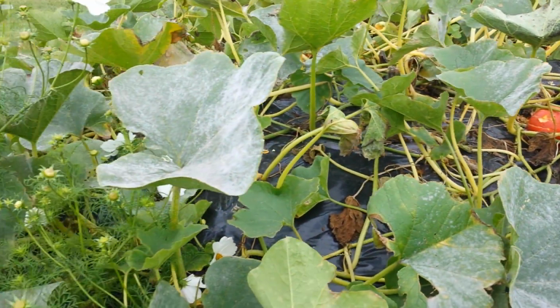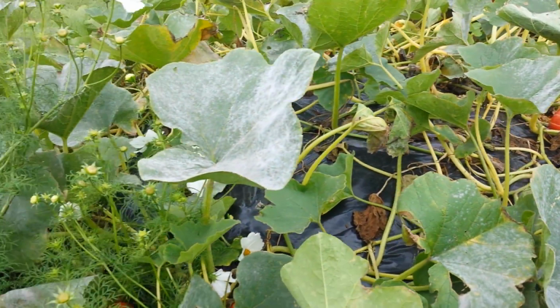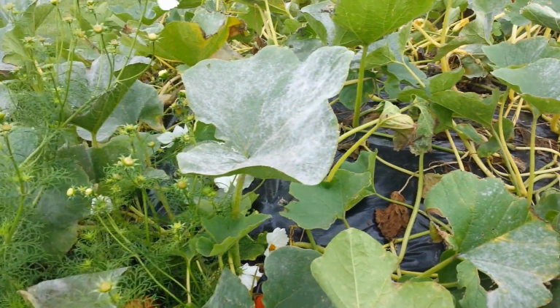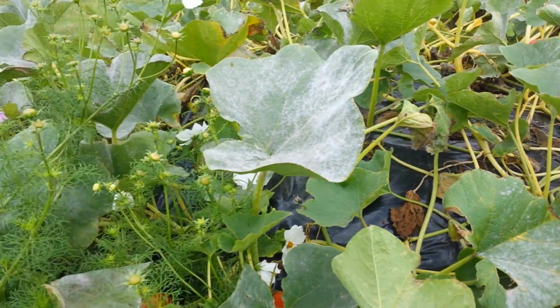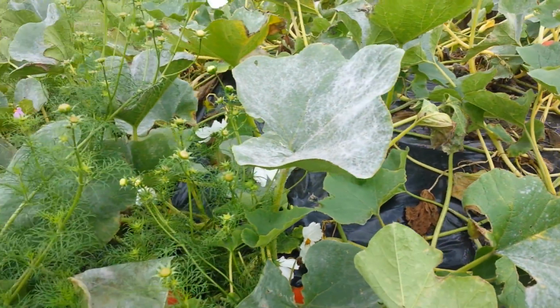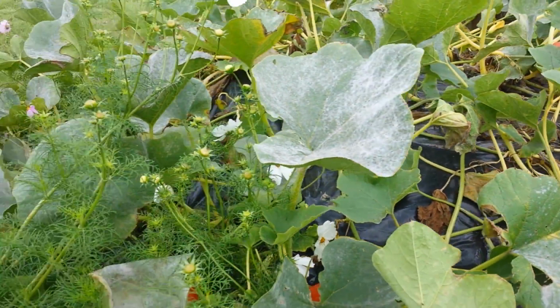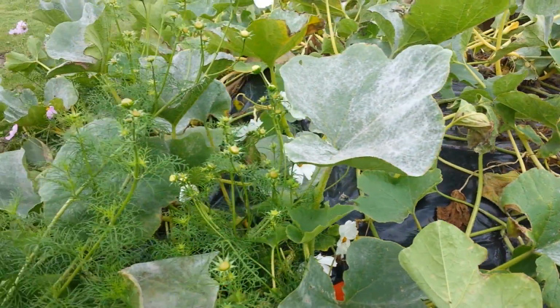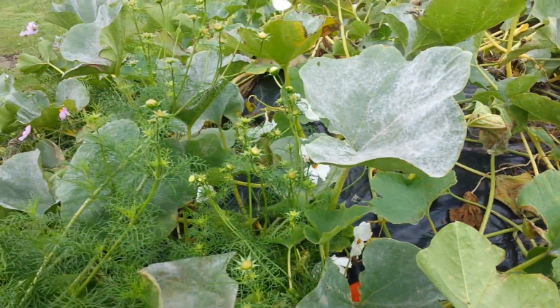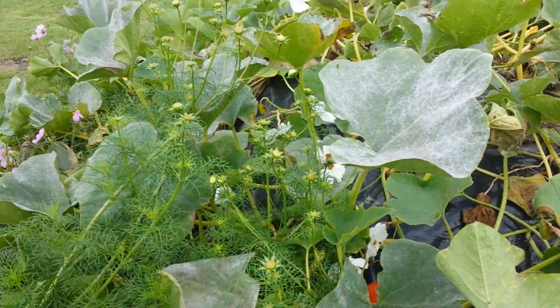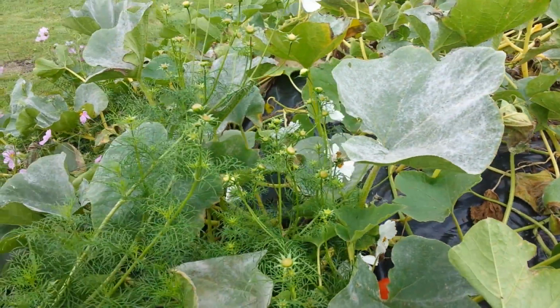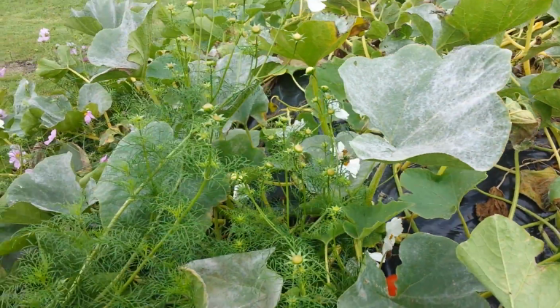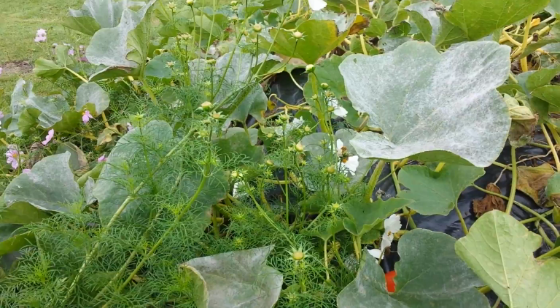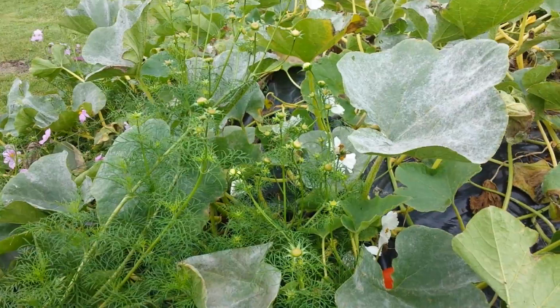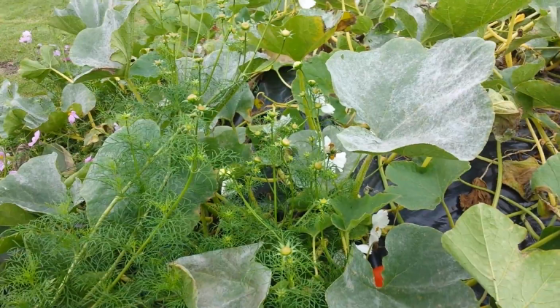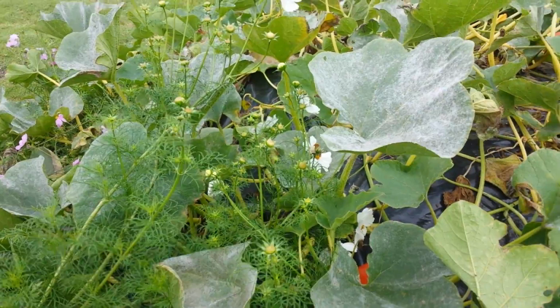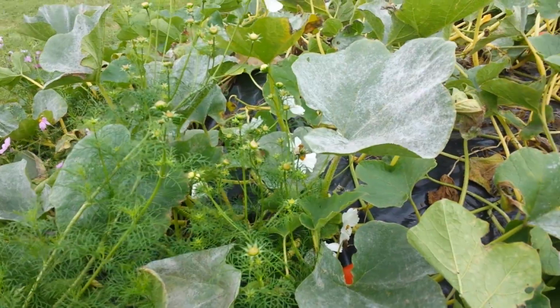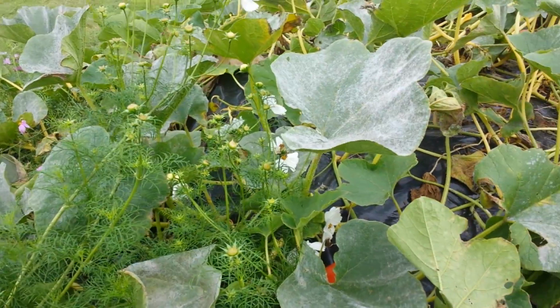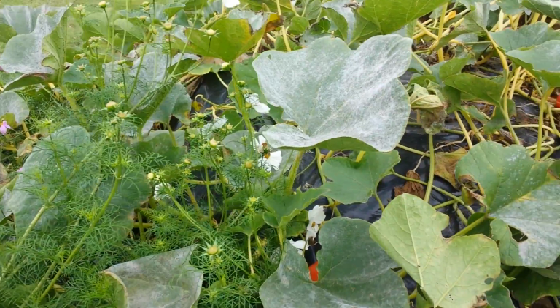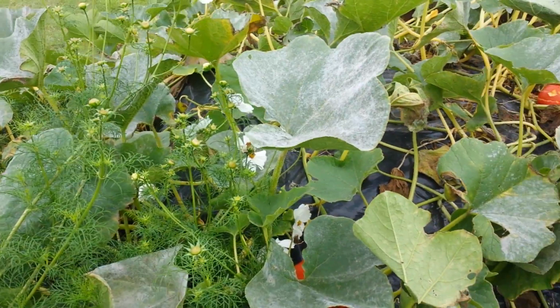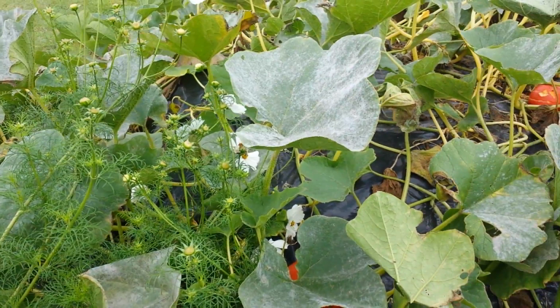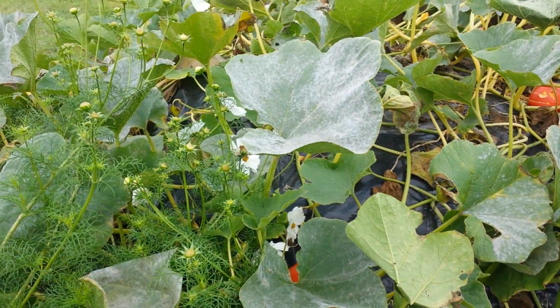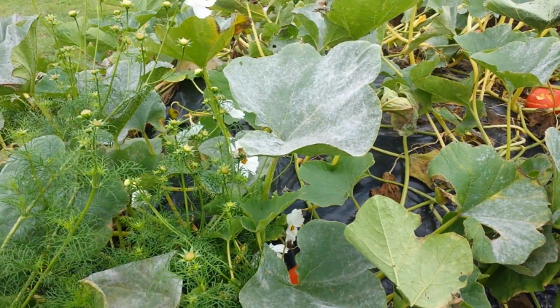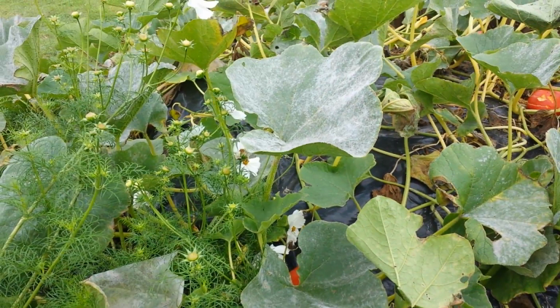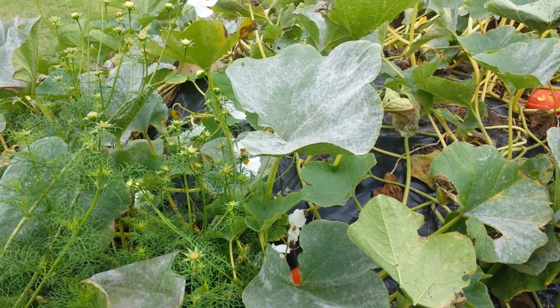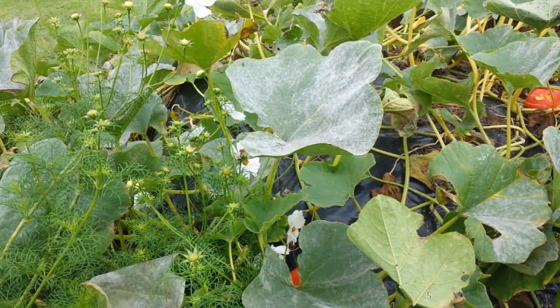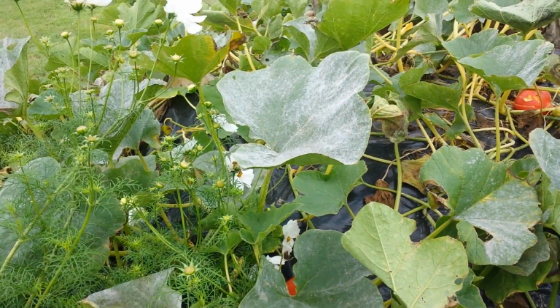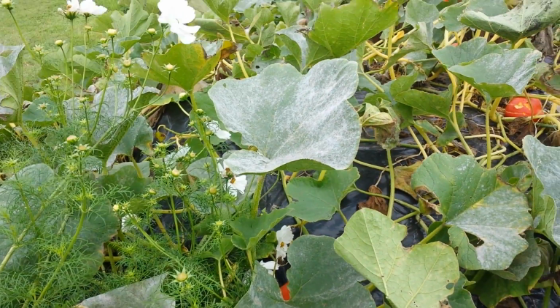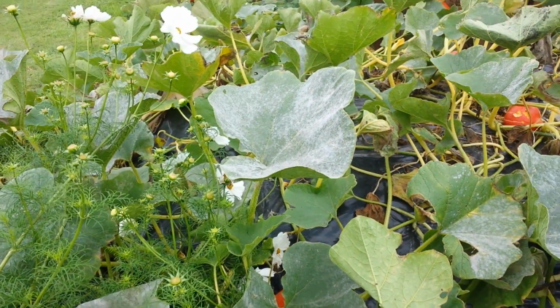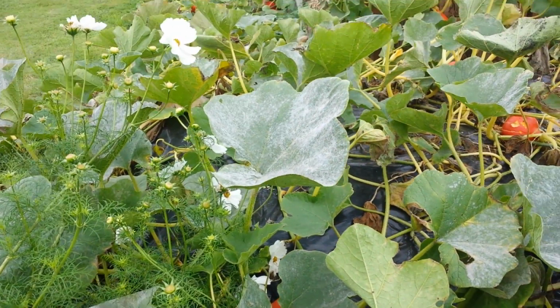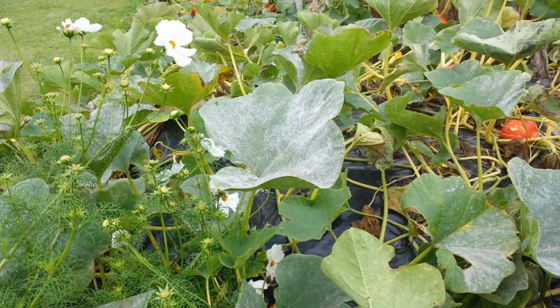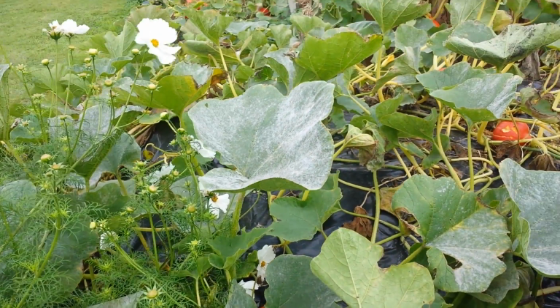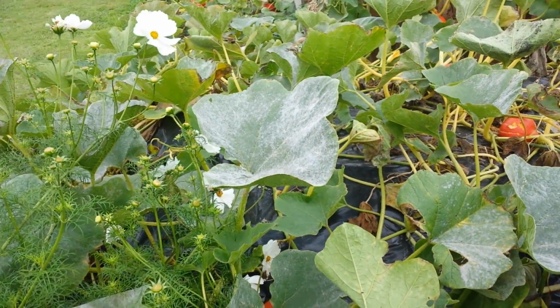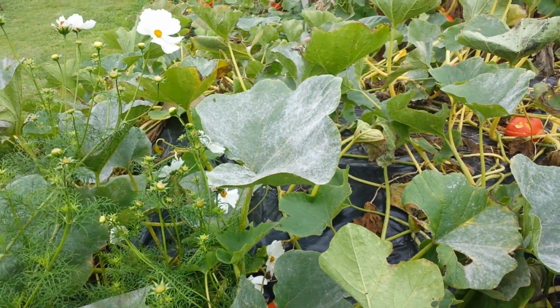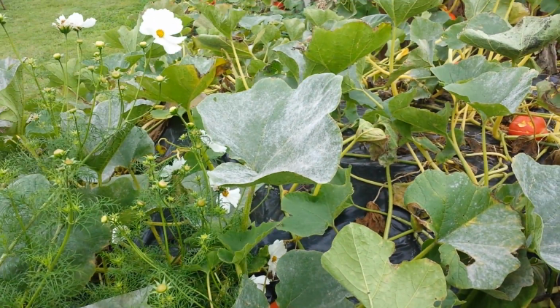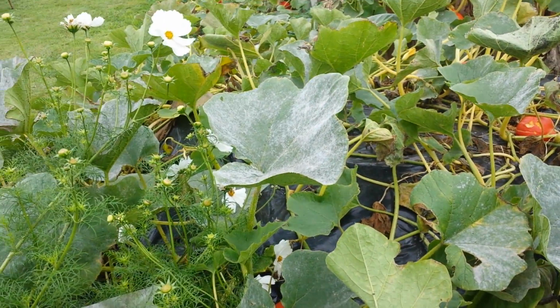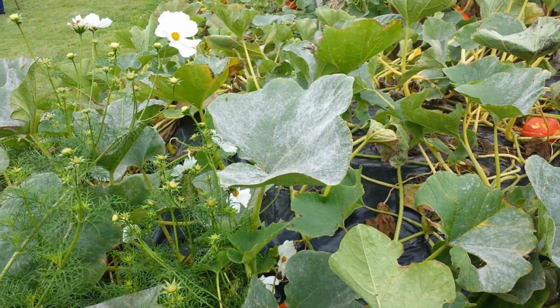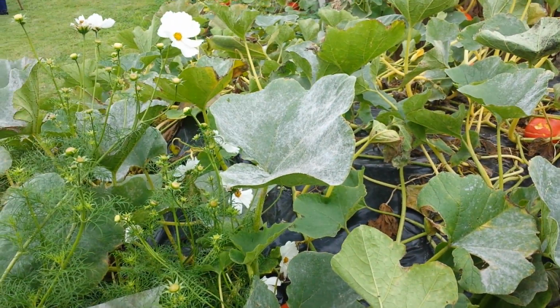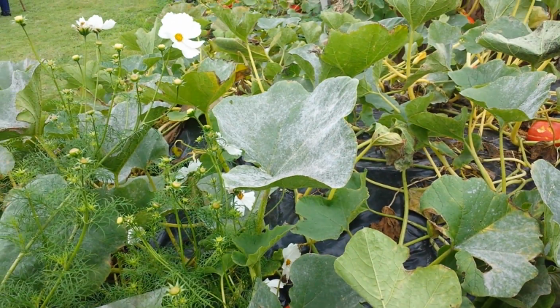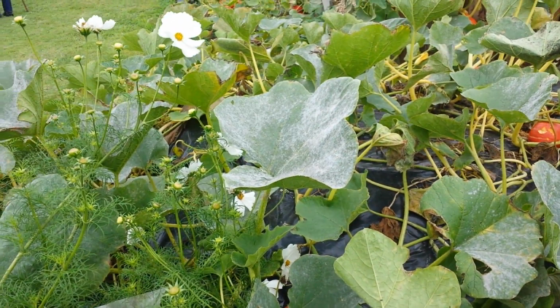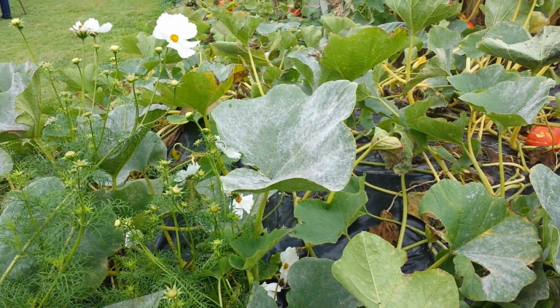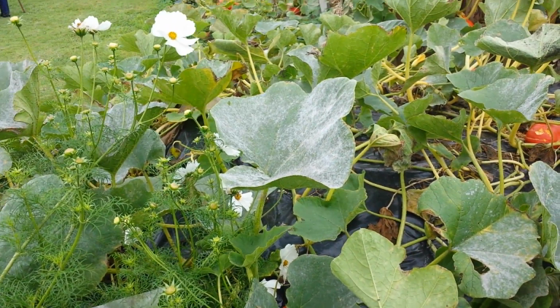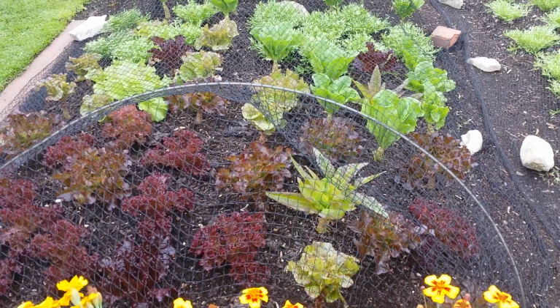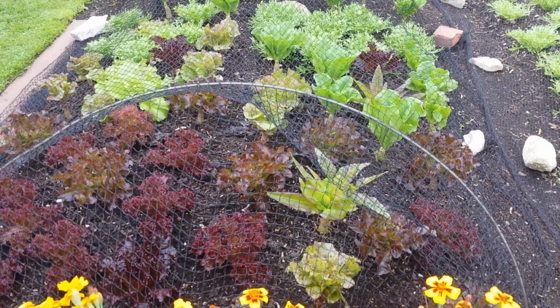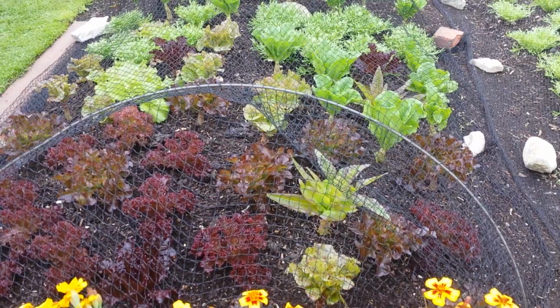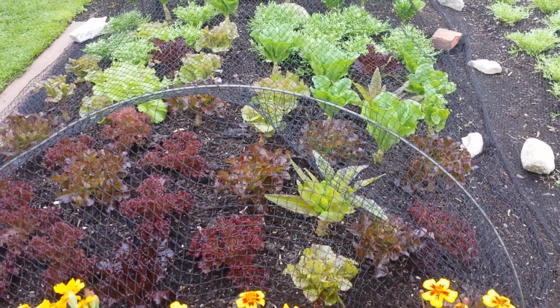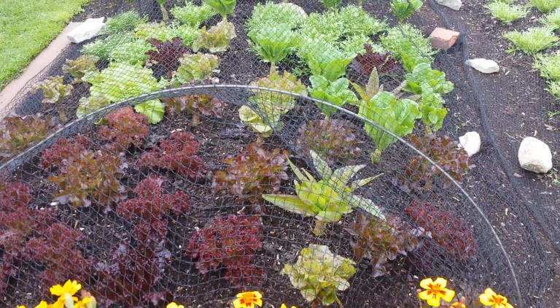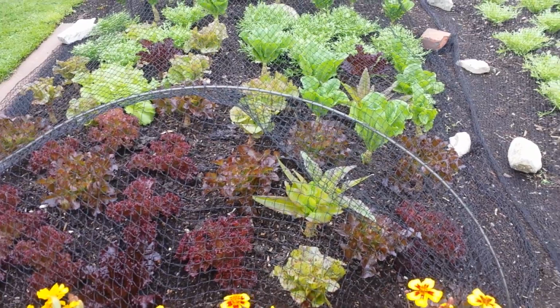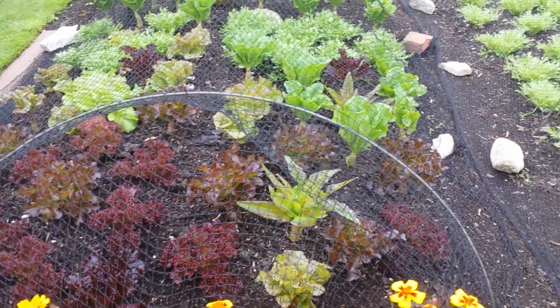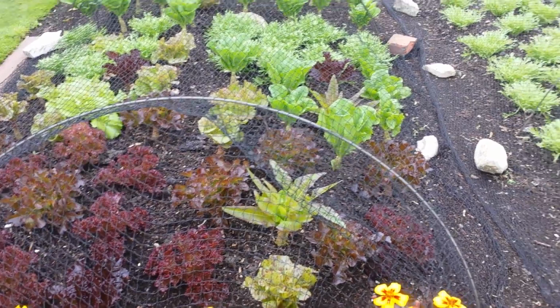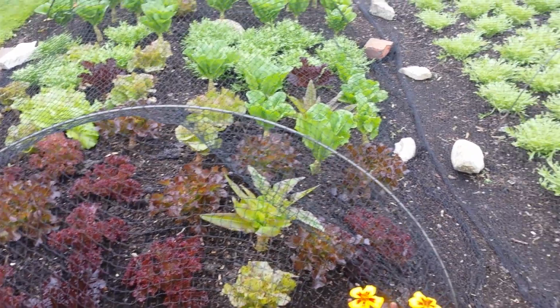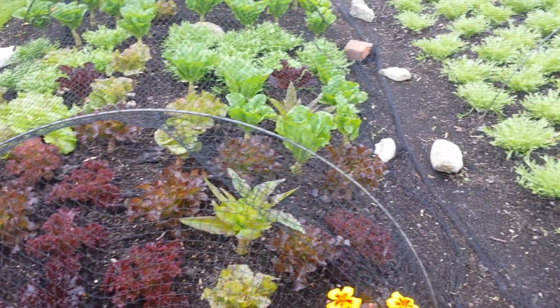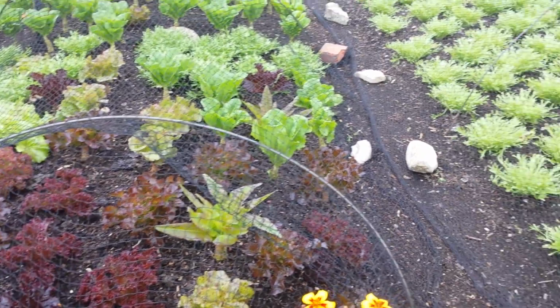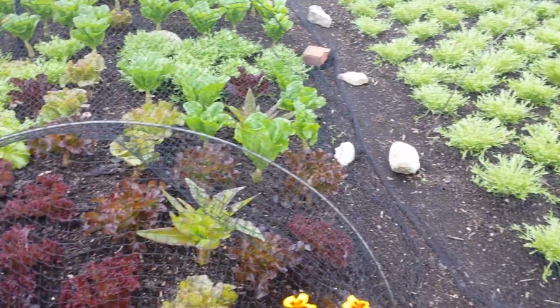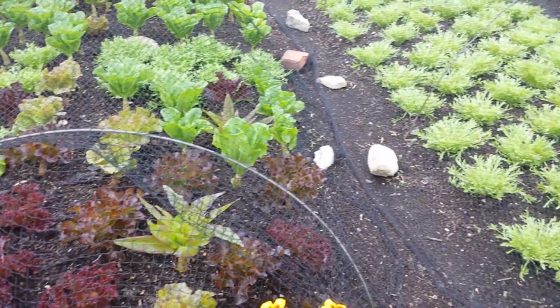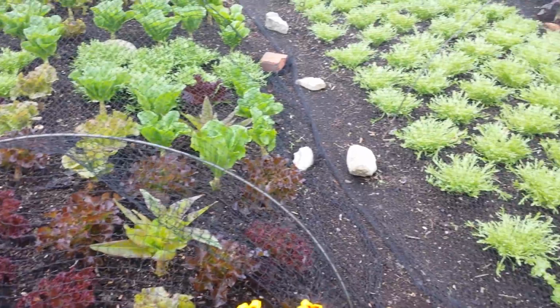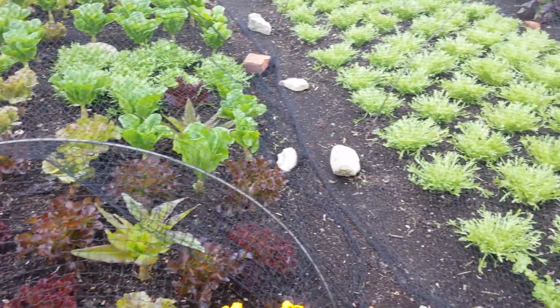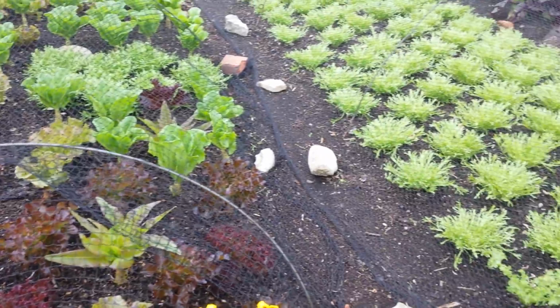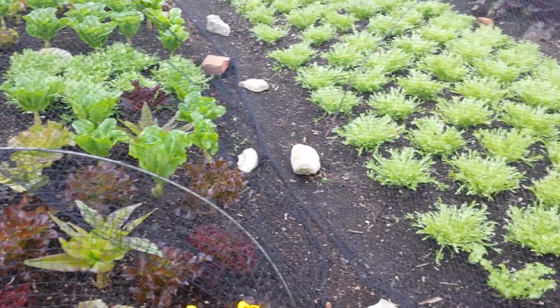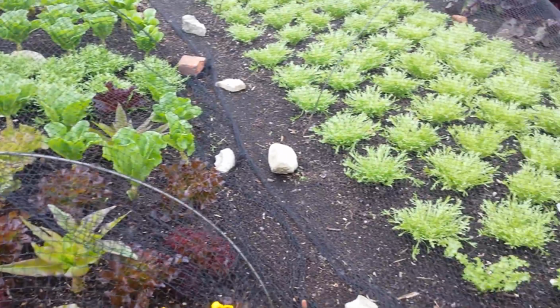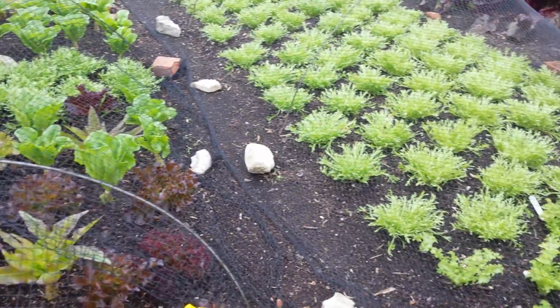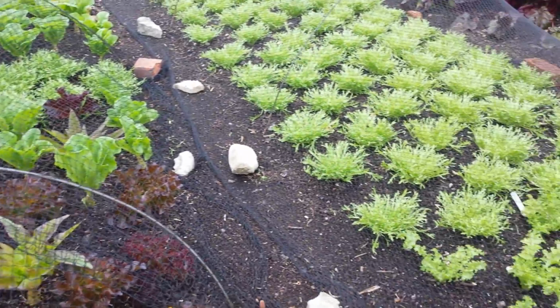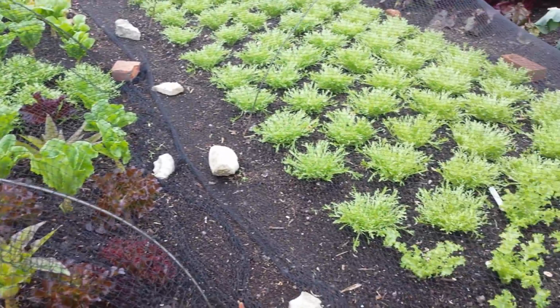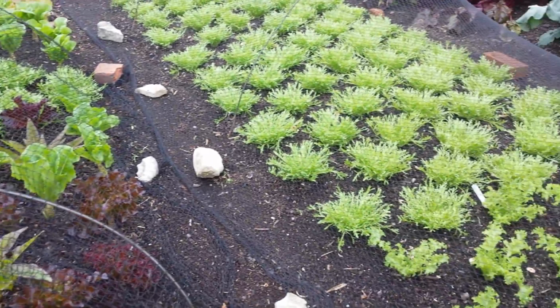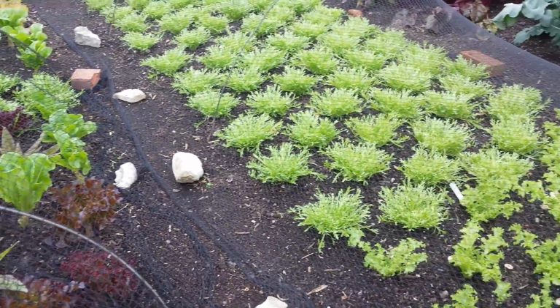But the best place for them is to grow them over the compost heap. If you're starting now, that was what he had in here.